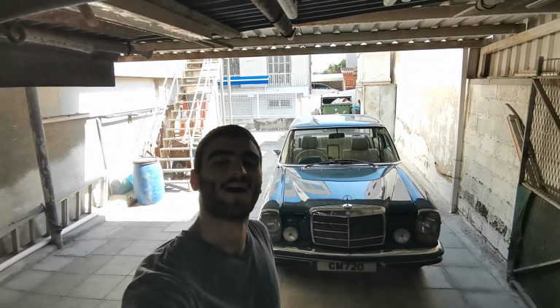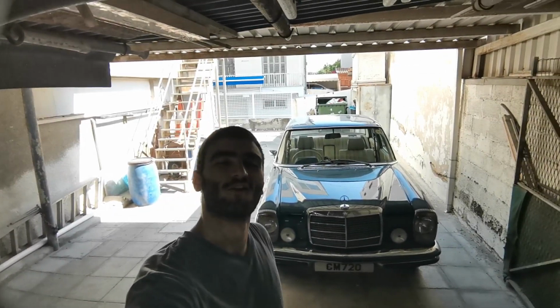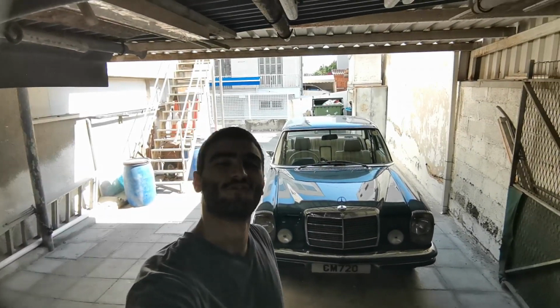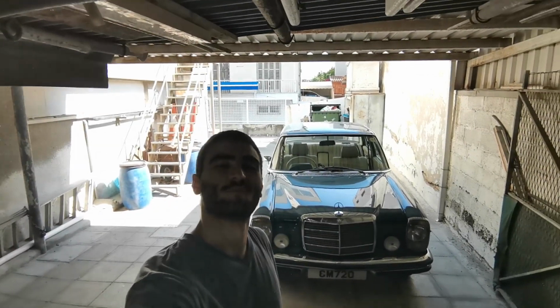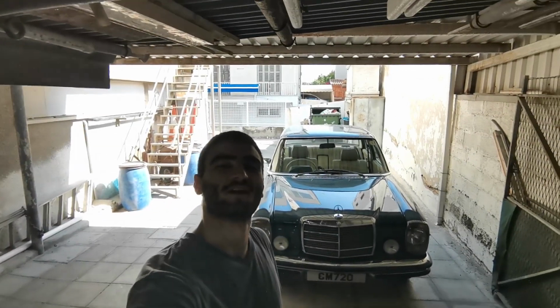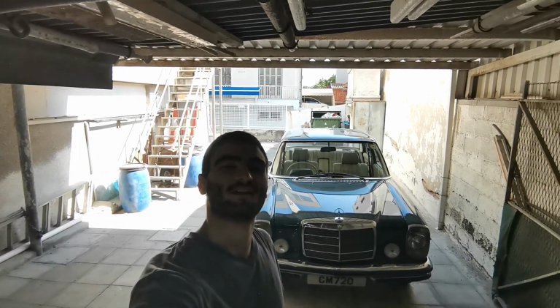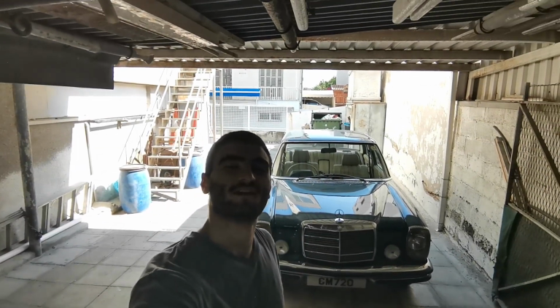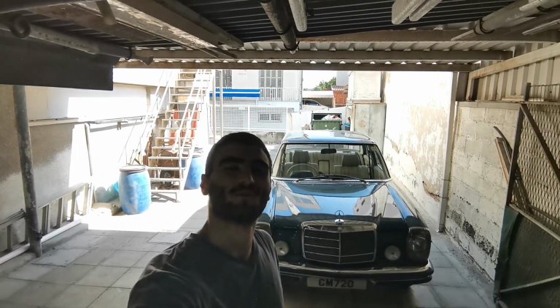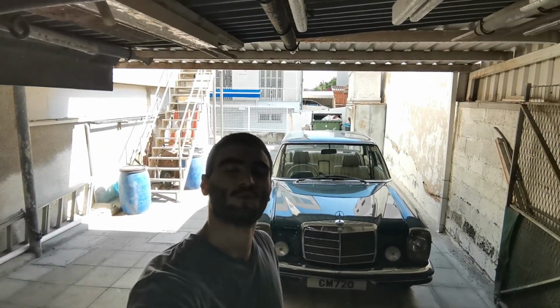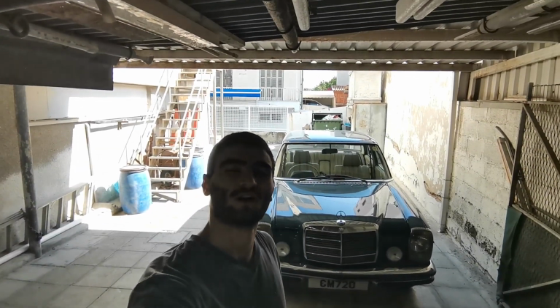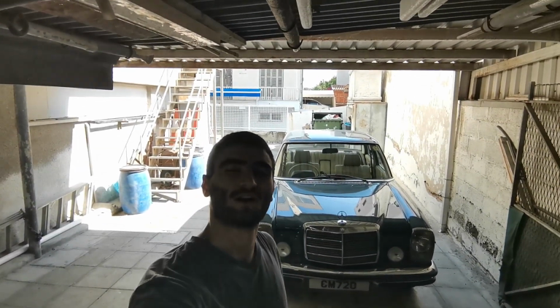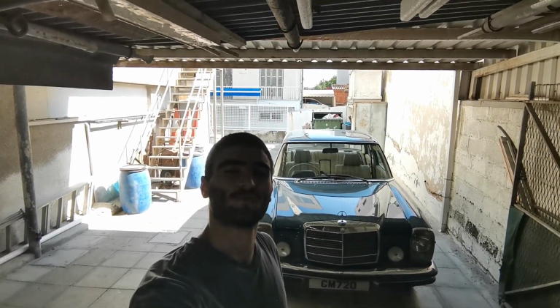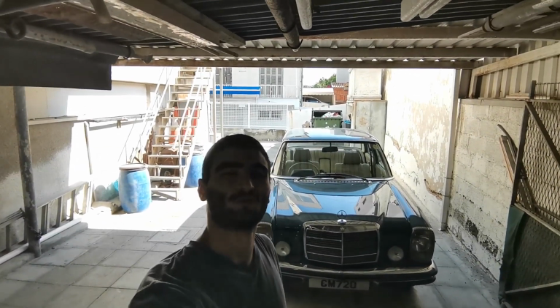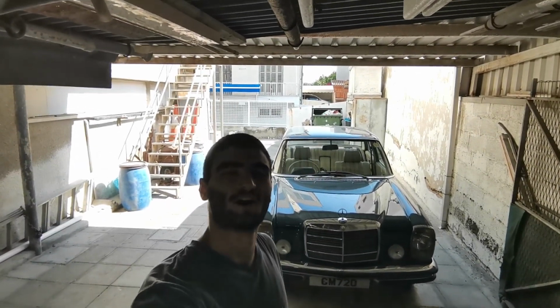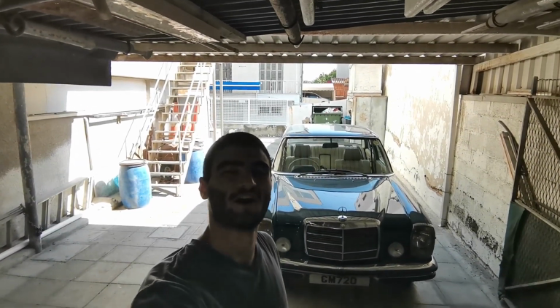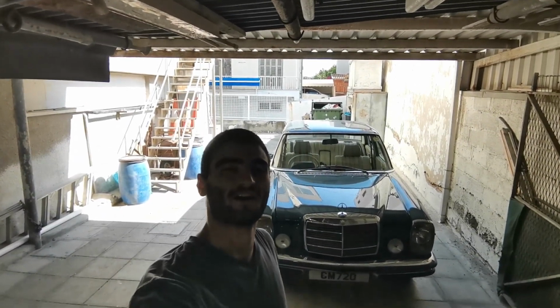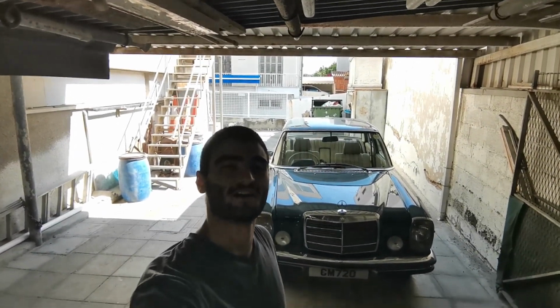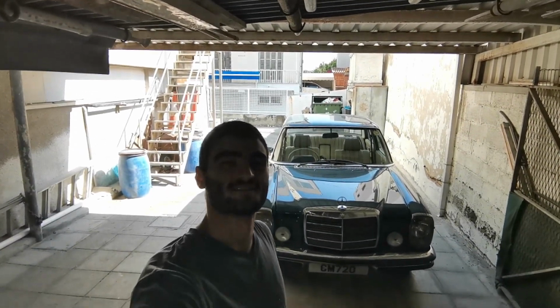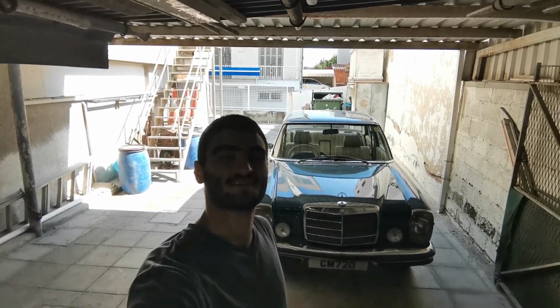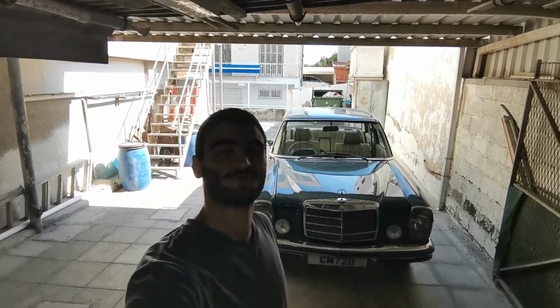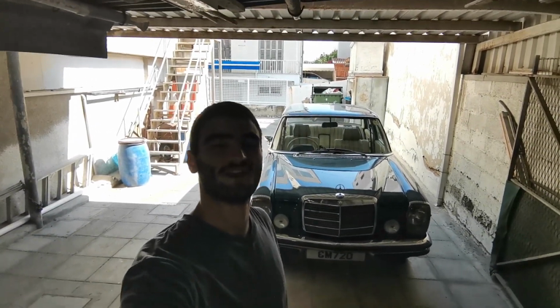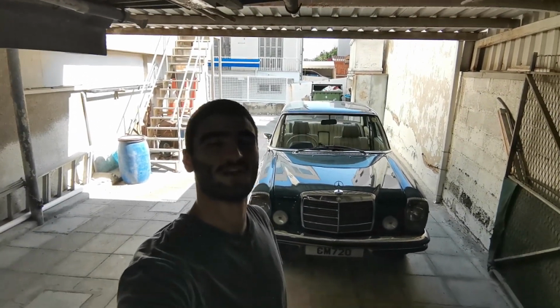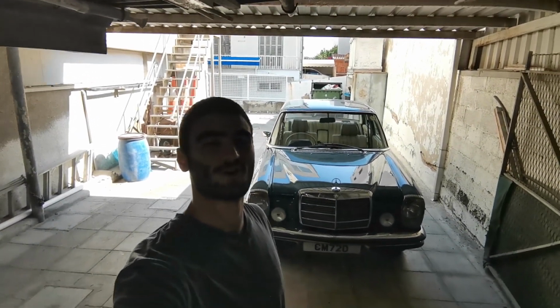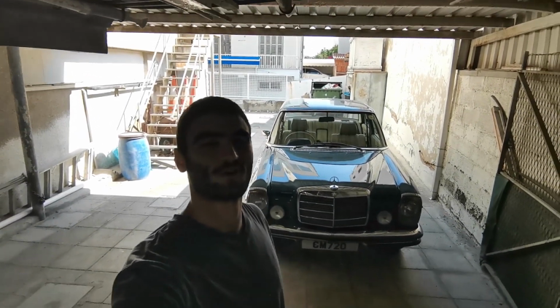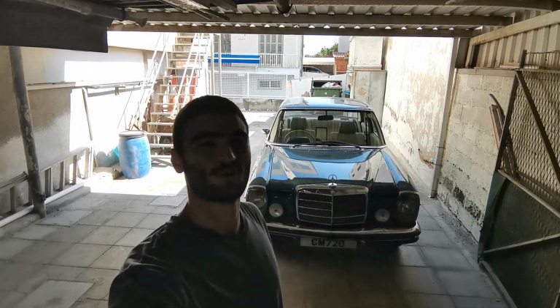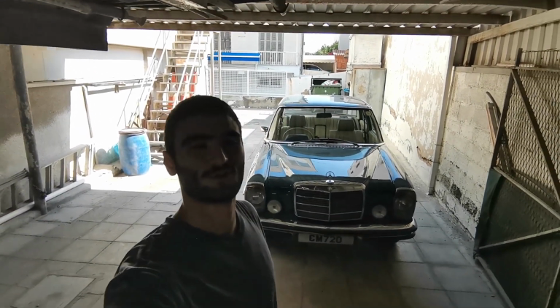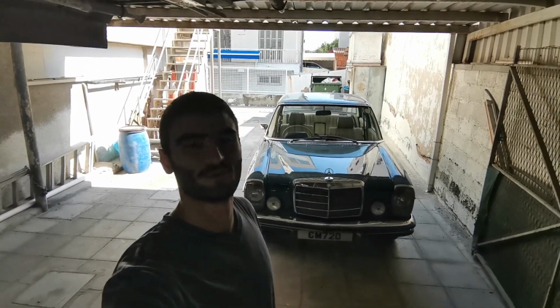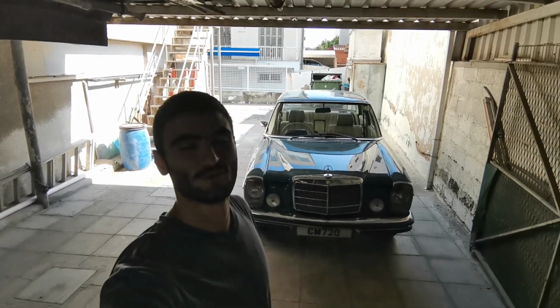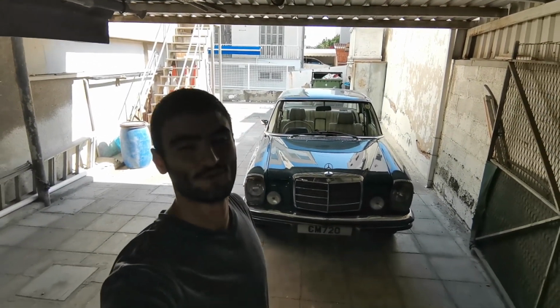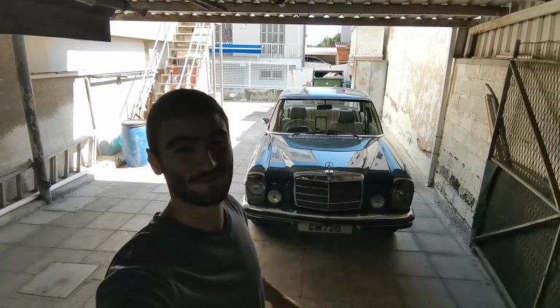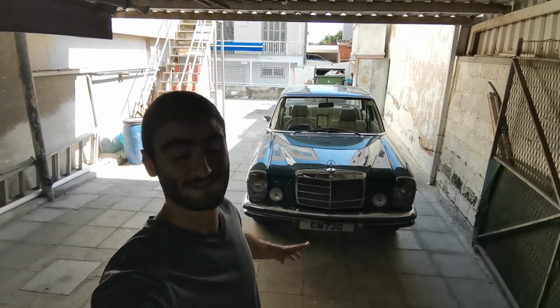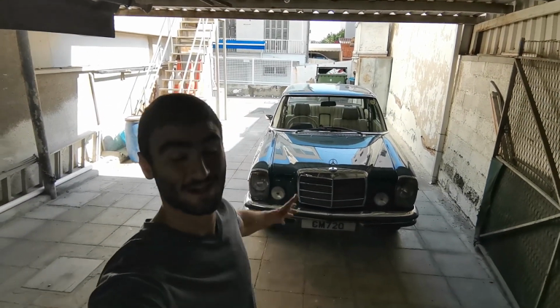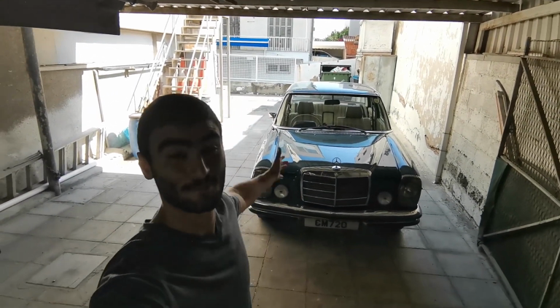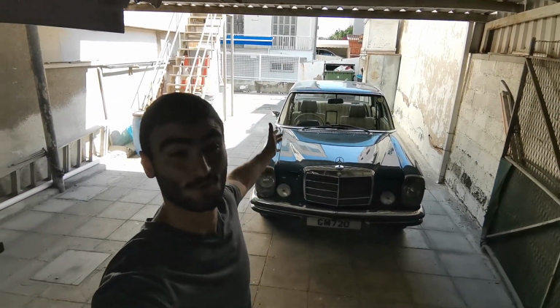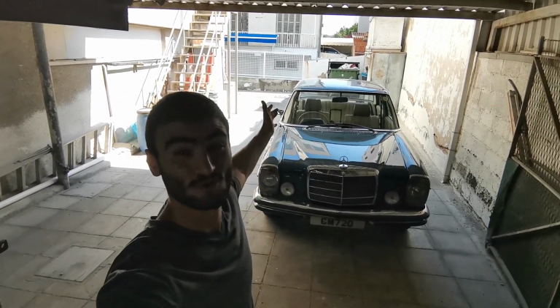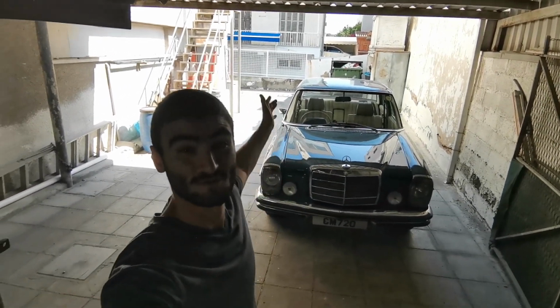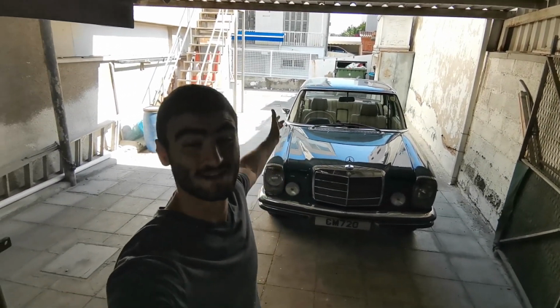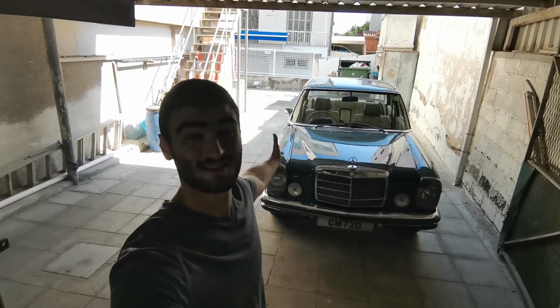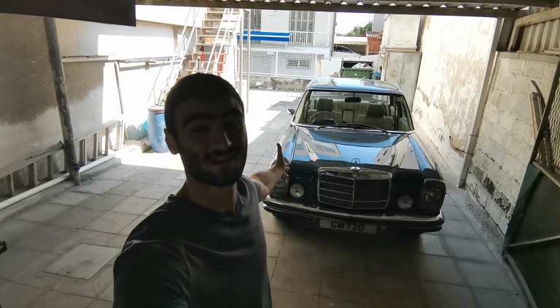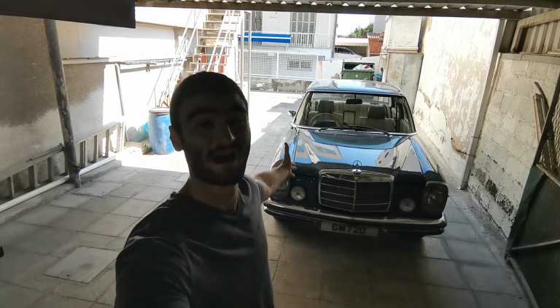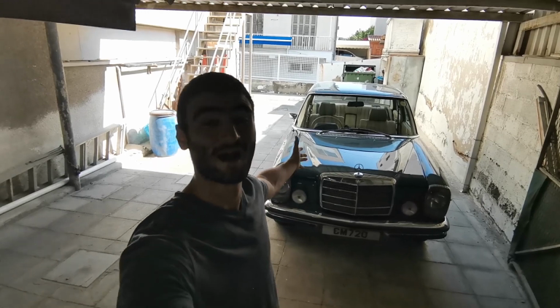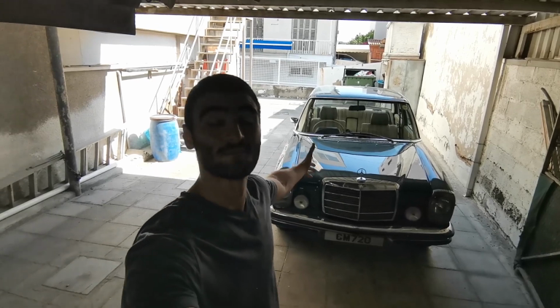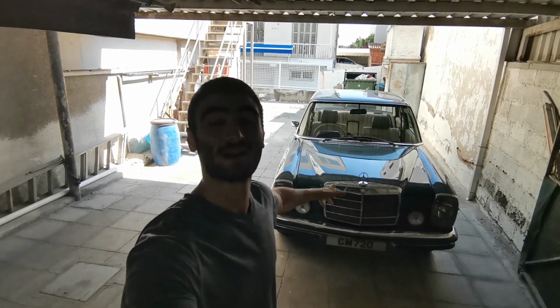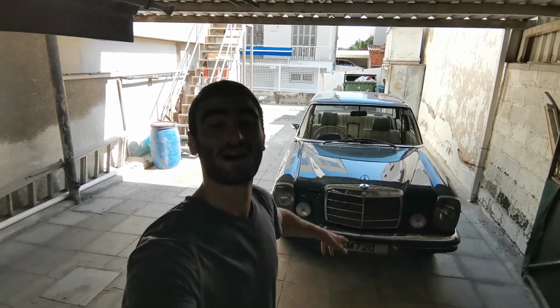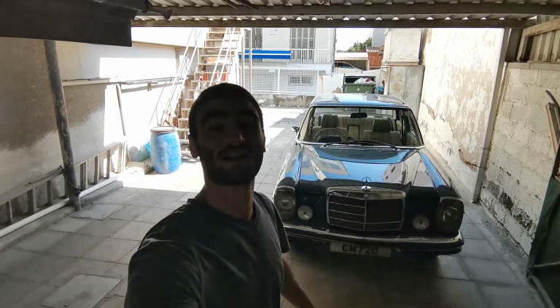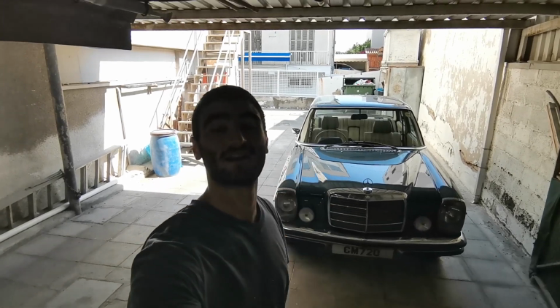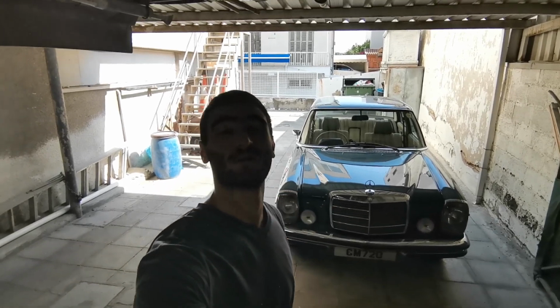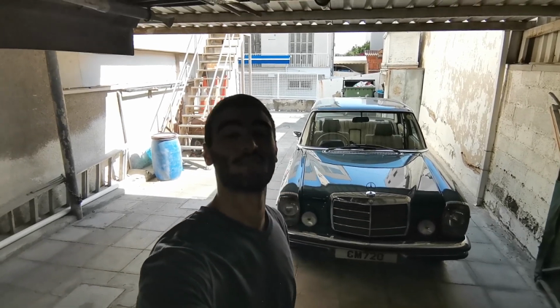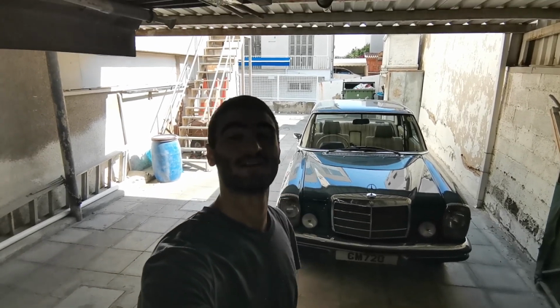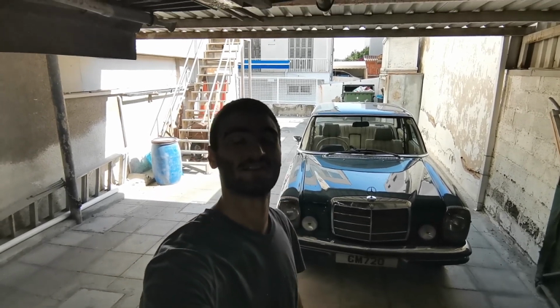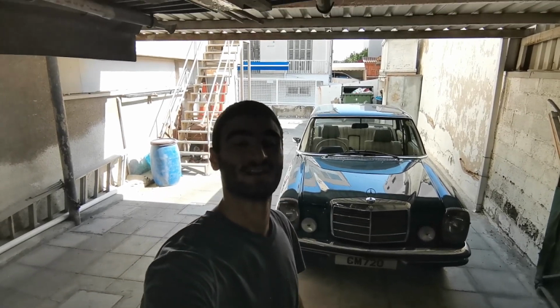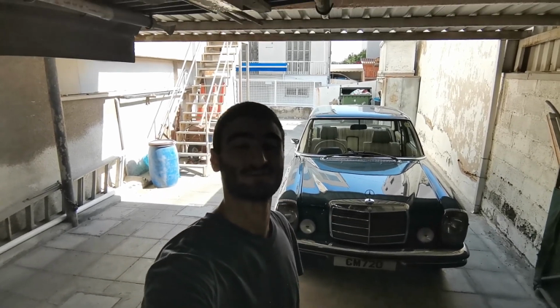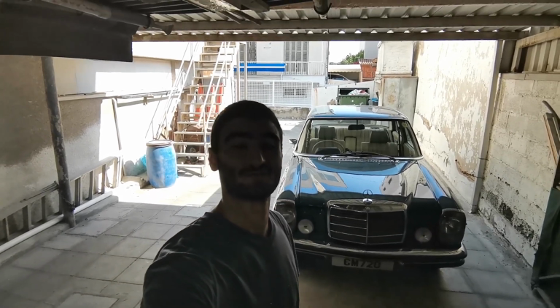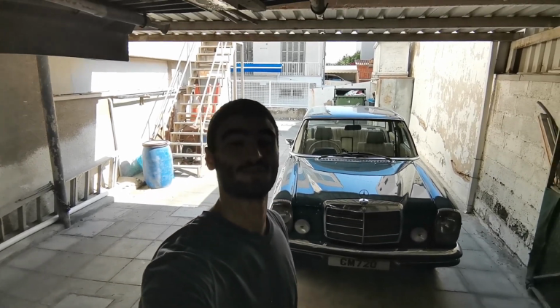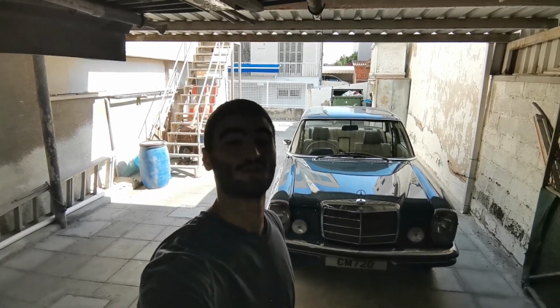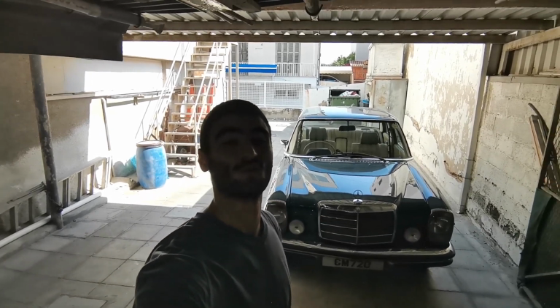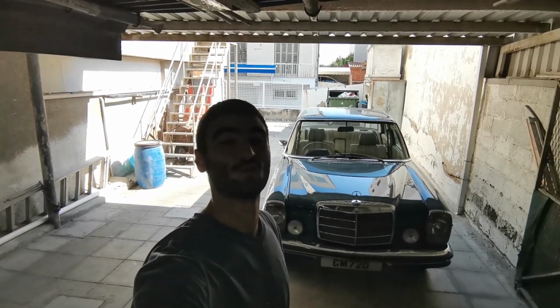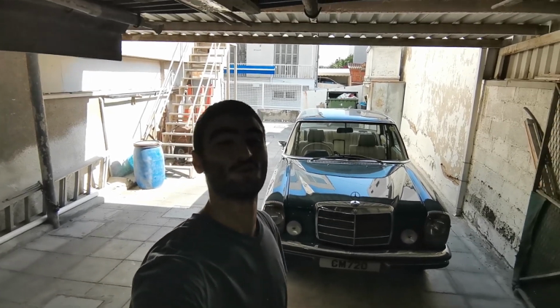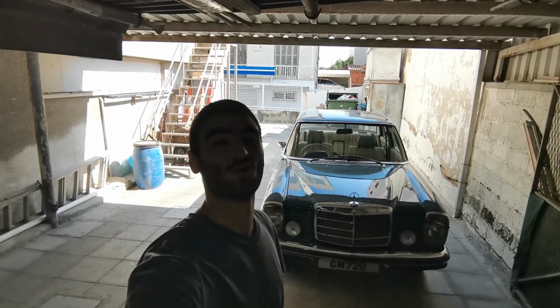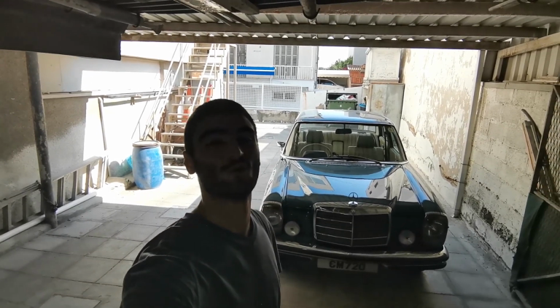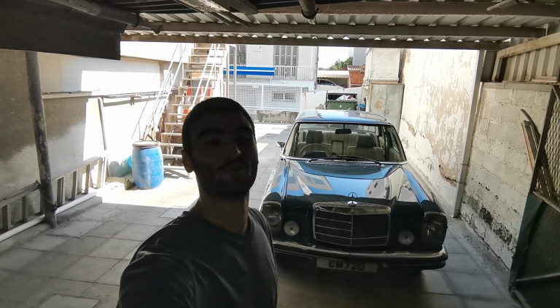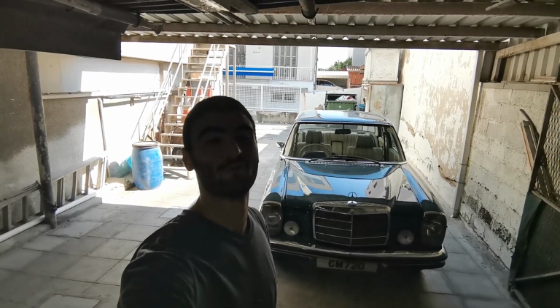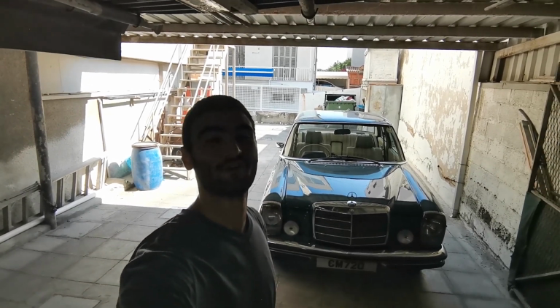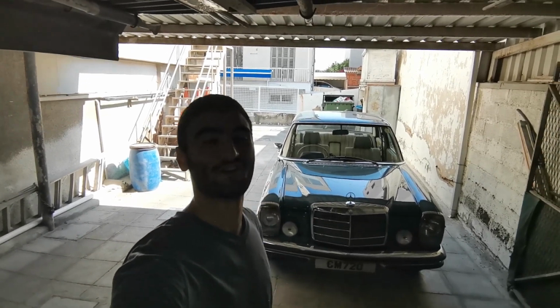Hello everybody and welcome to Car Nuts. Today we are going to be doing some cosmetic and mechanical maintenance to the good old Merc.